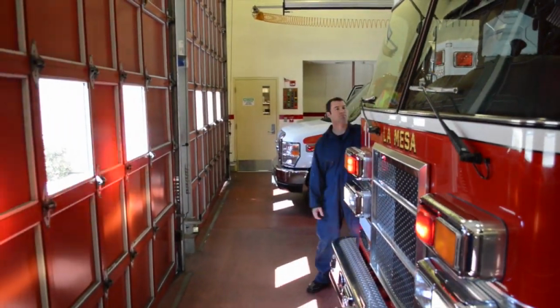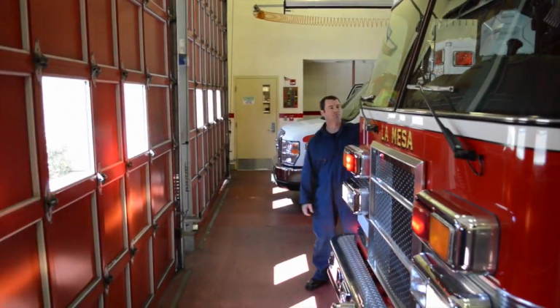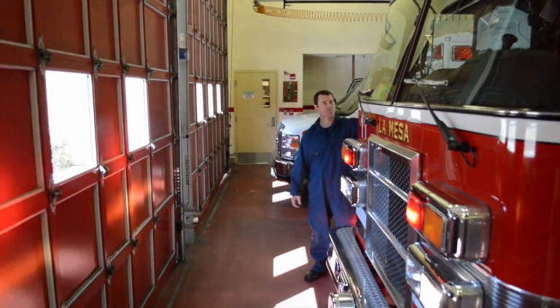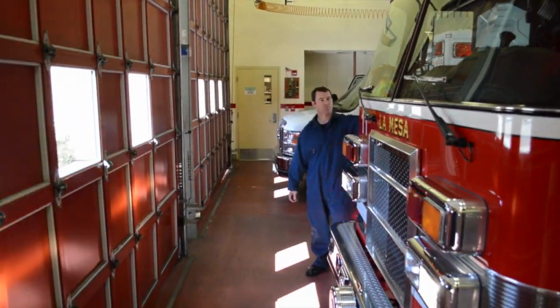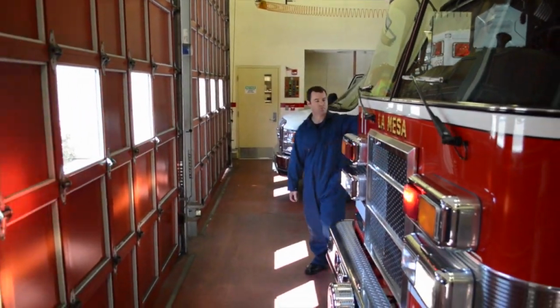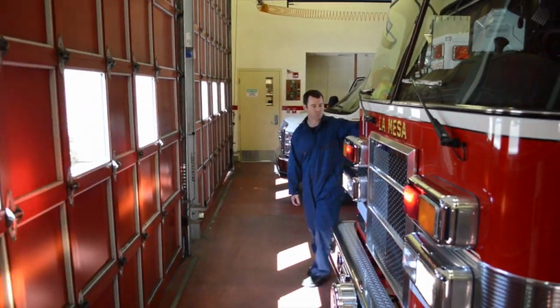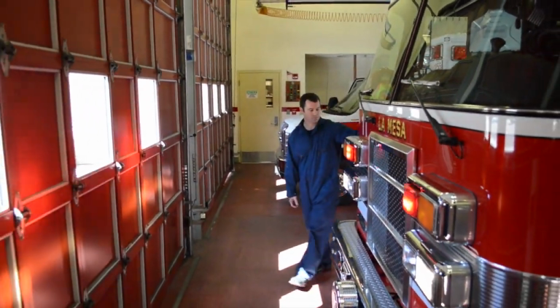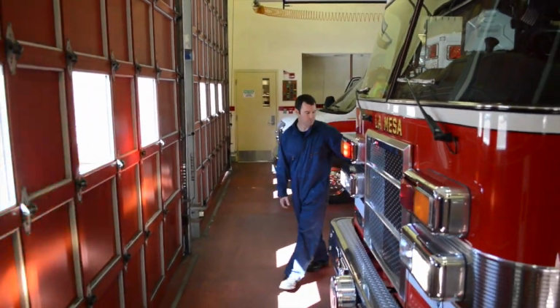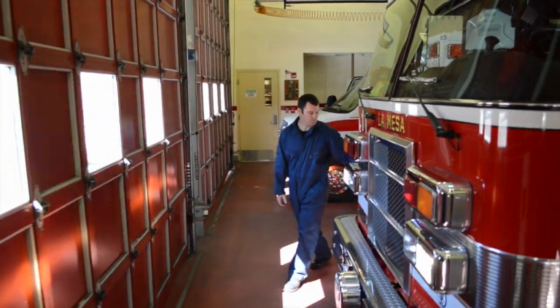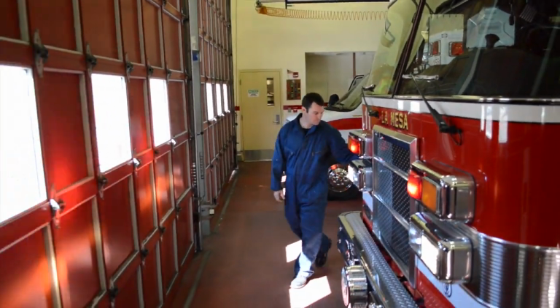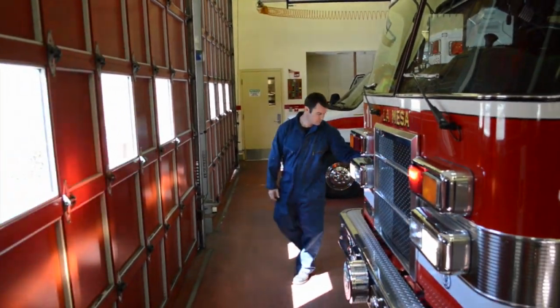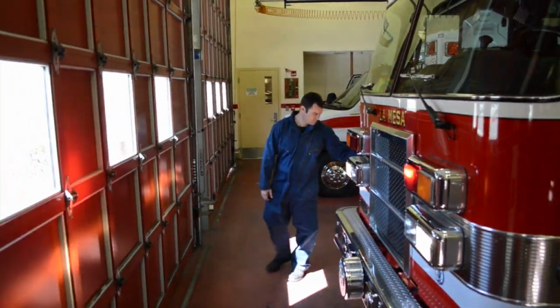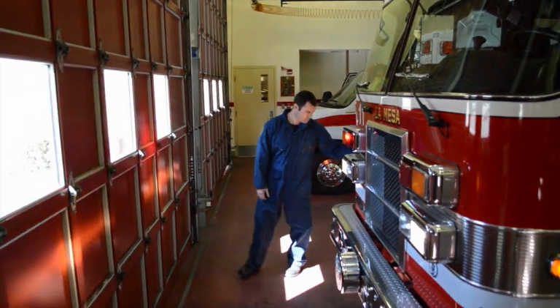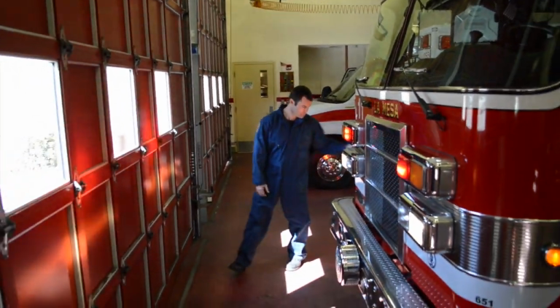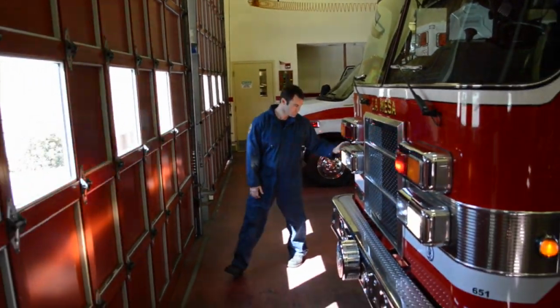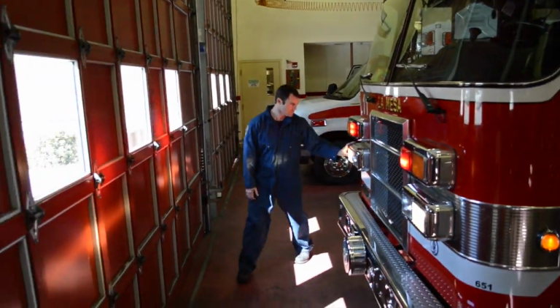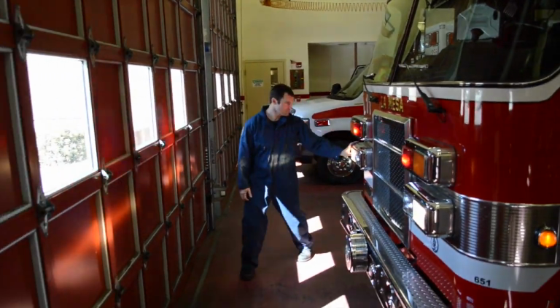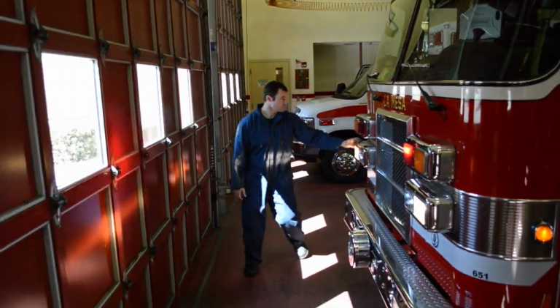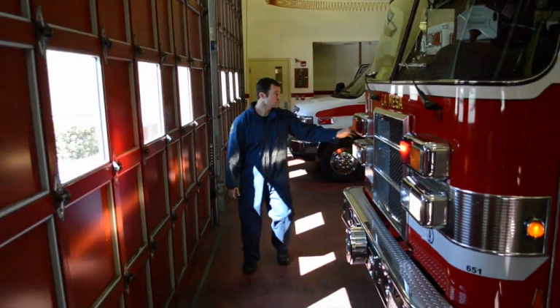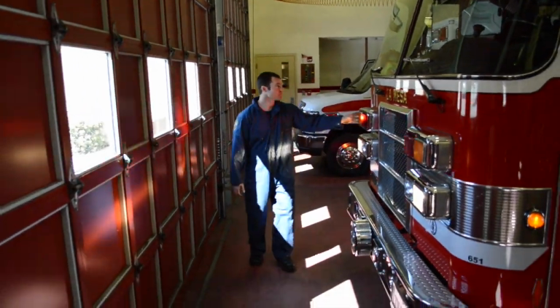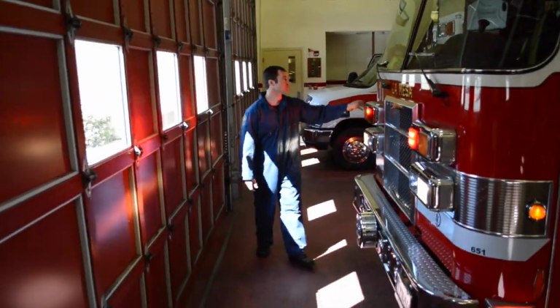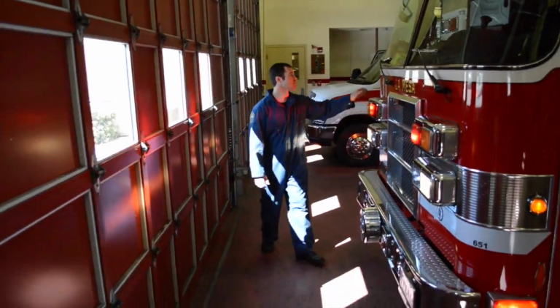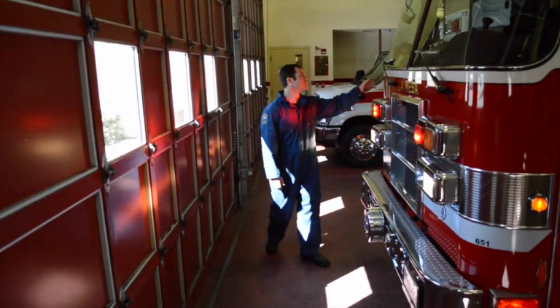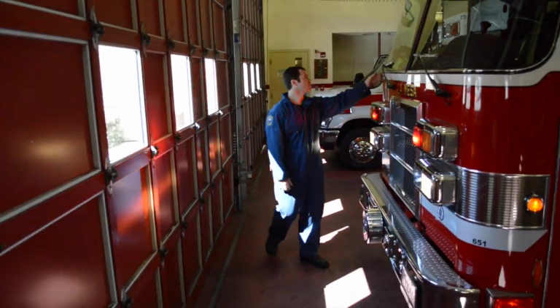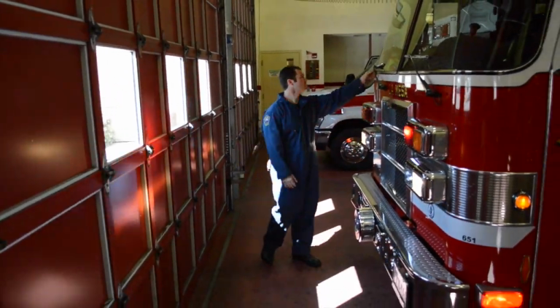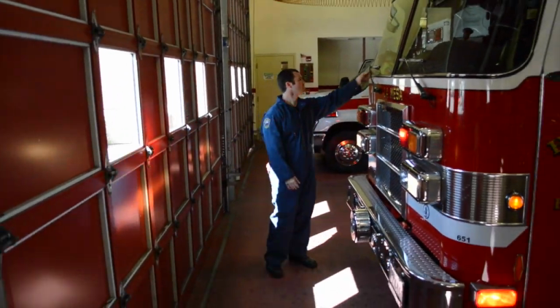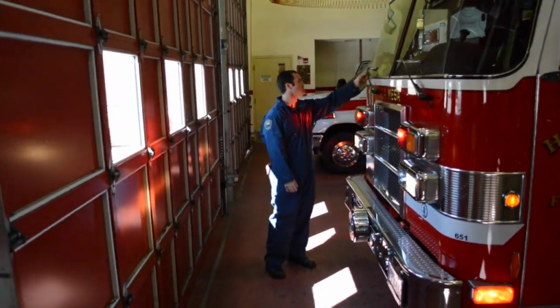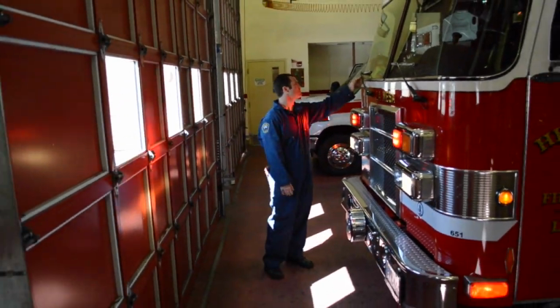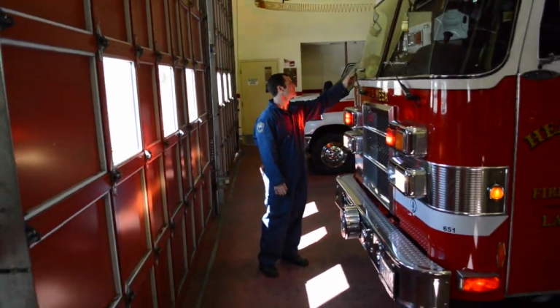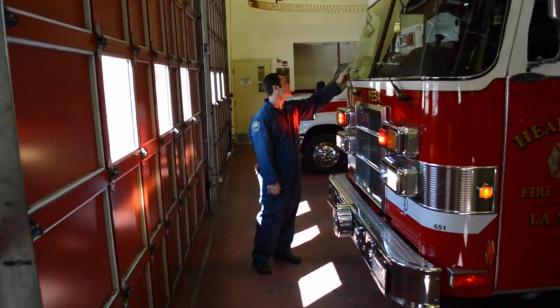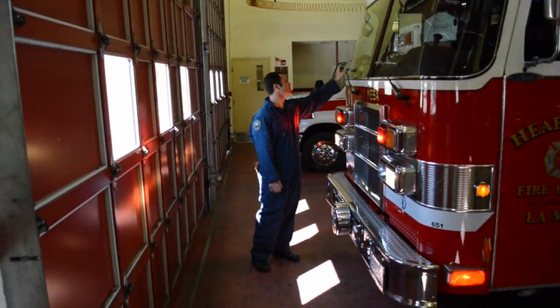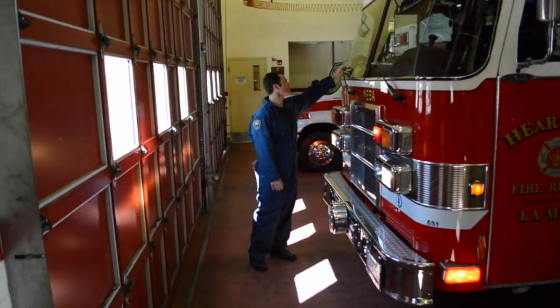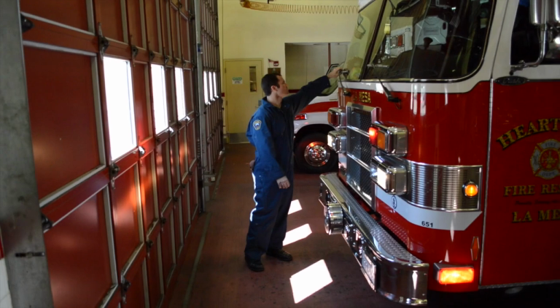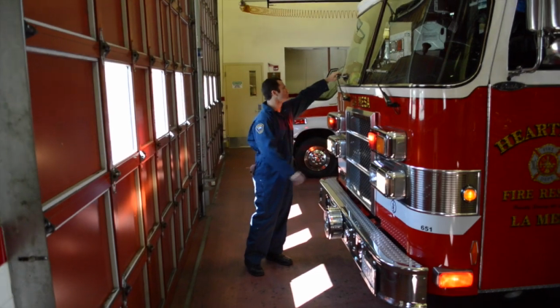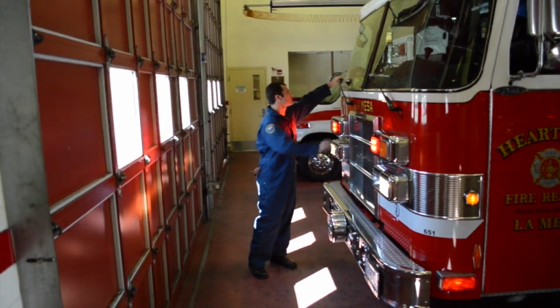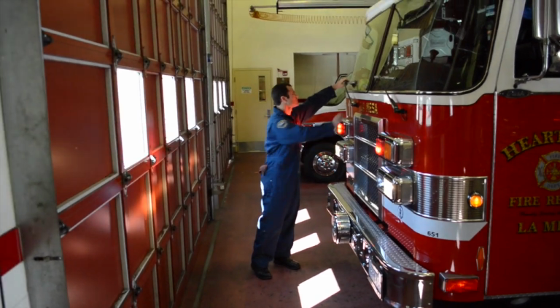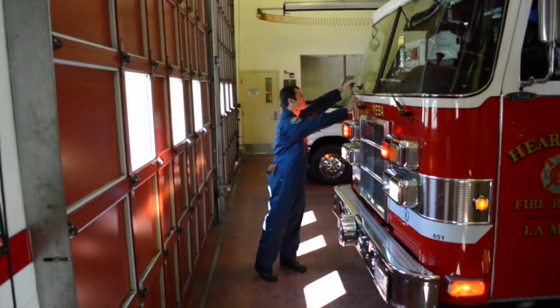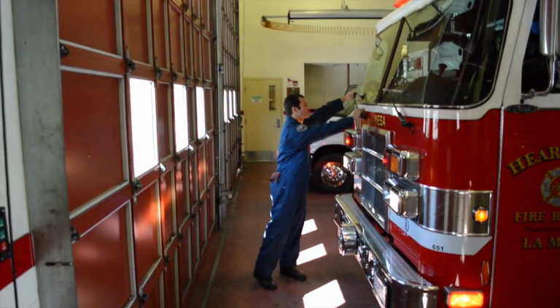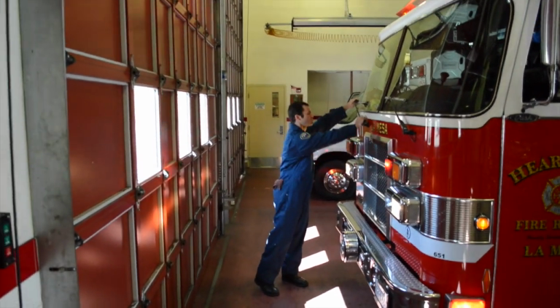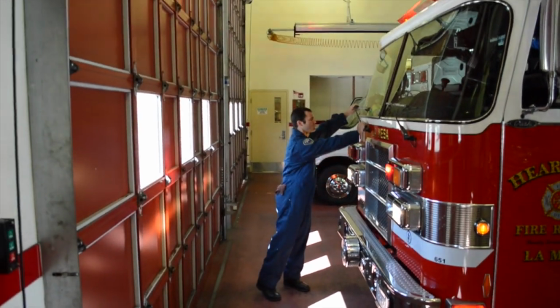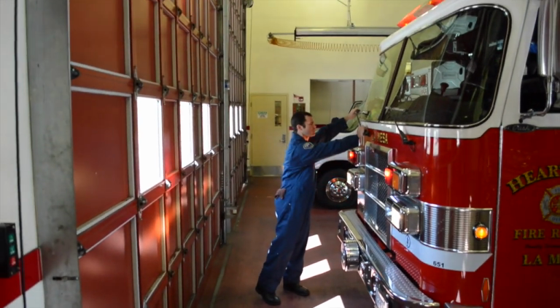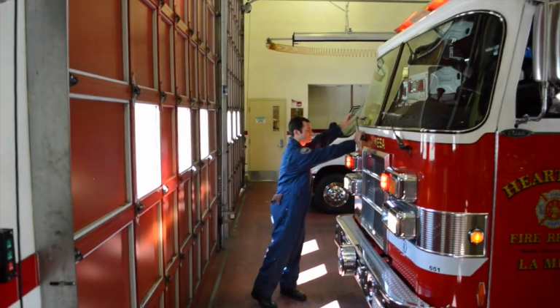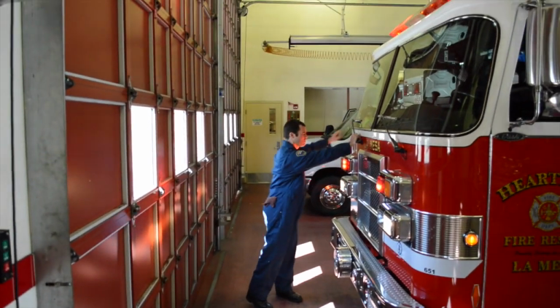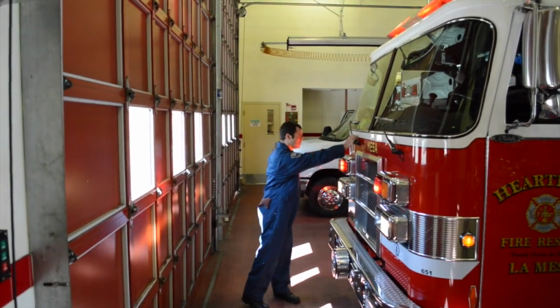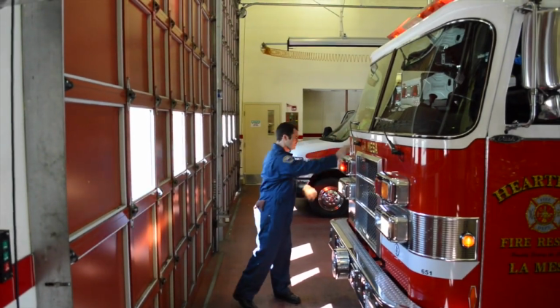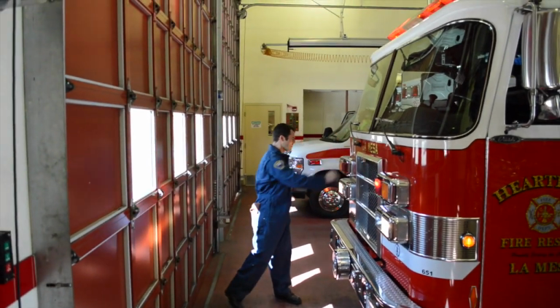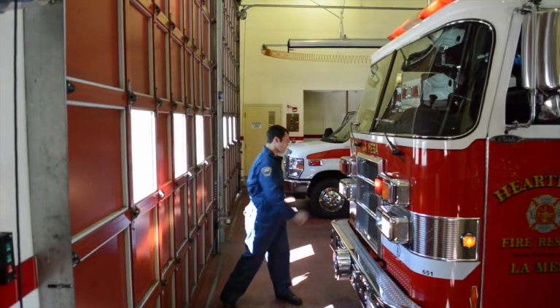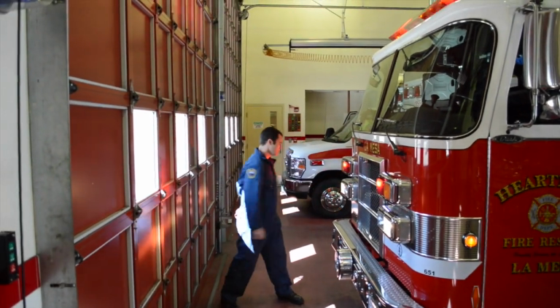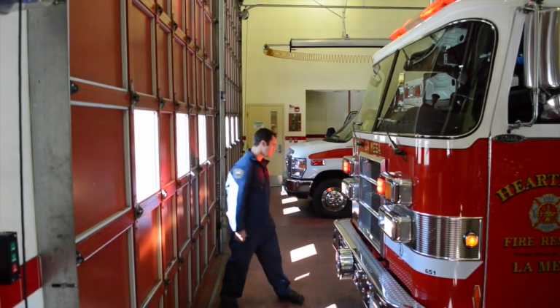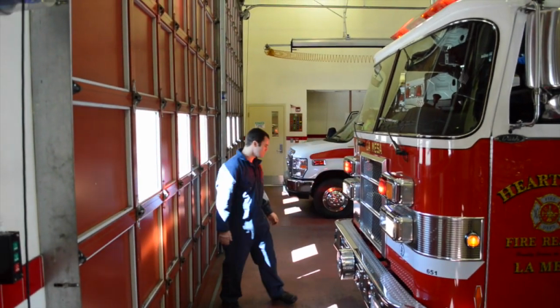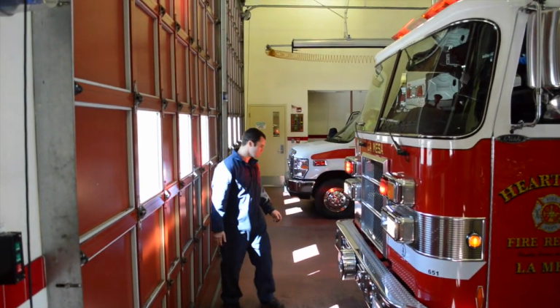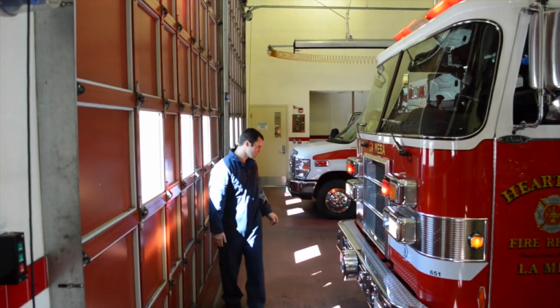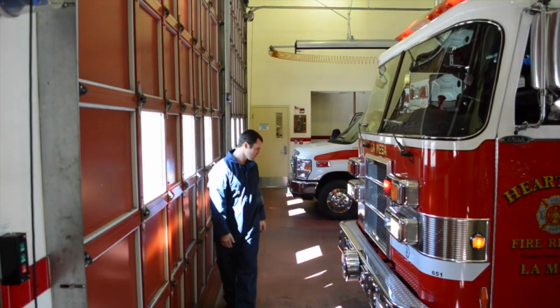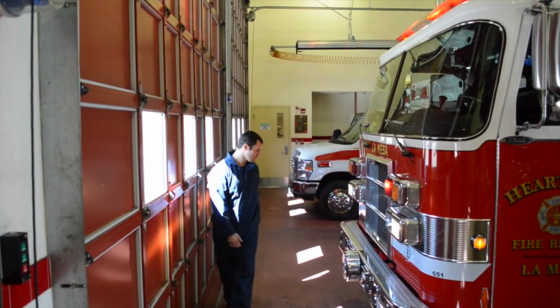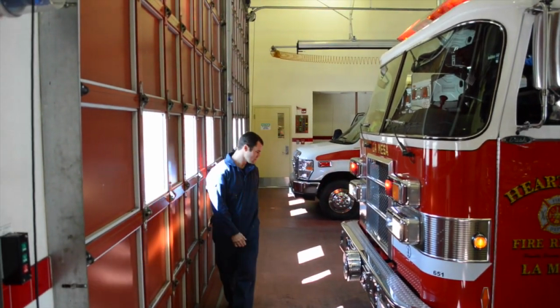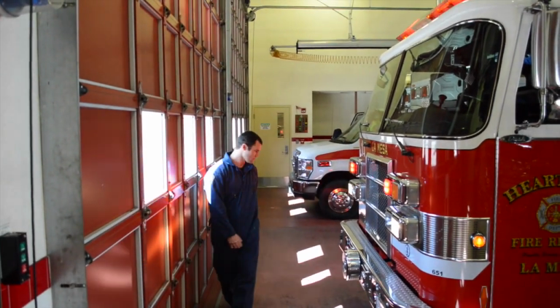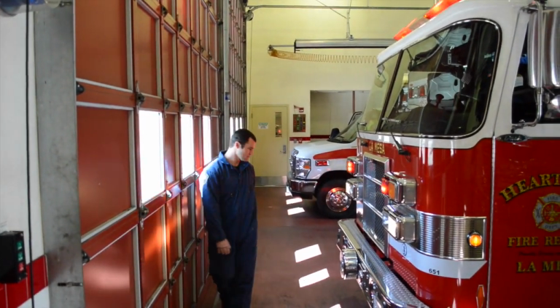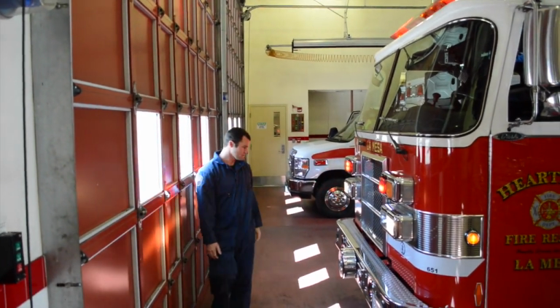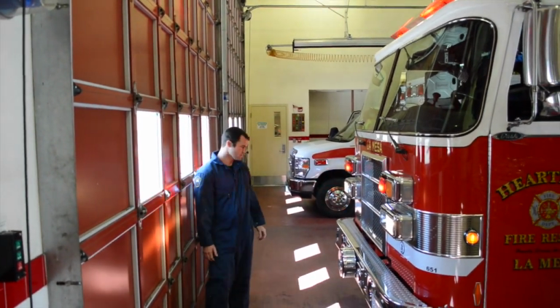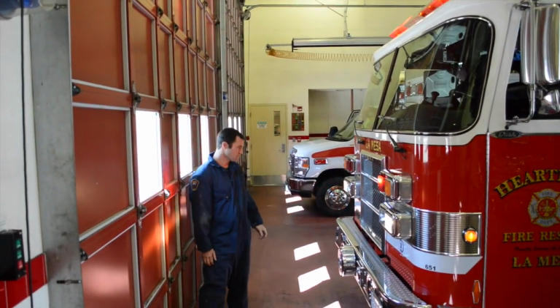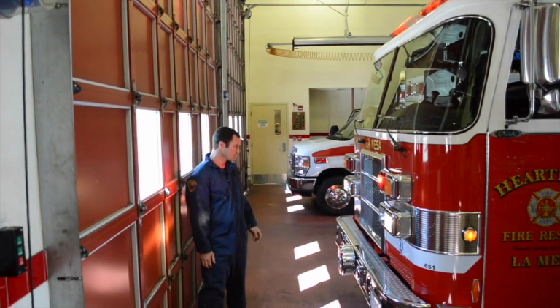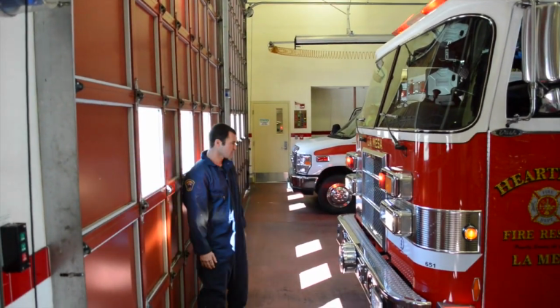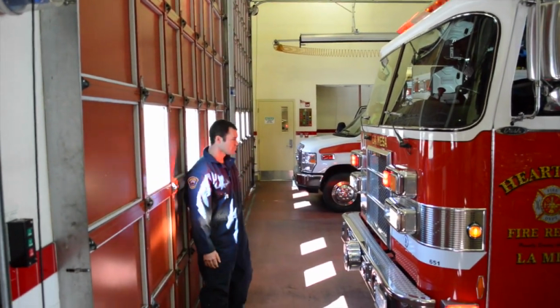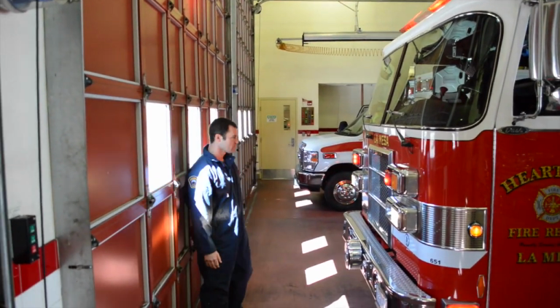Here you will see the engineer finishing the exterior inspection of the vehicle by checking the windshield, the windshield wipers, and the lights.